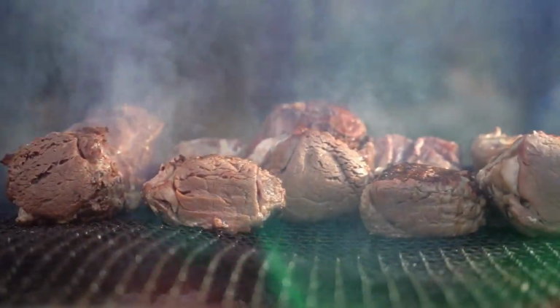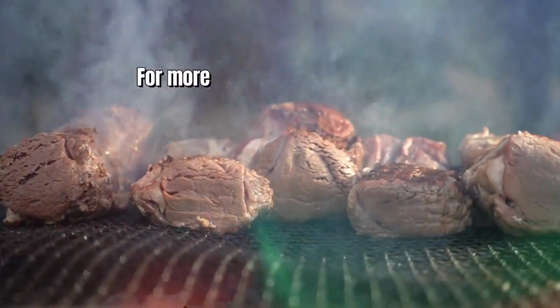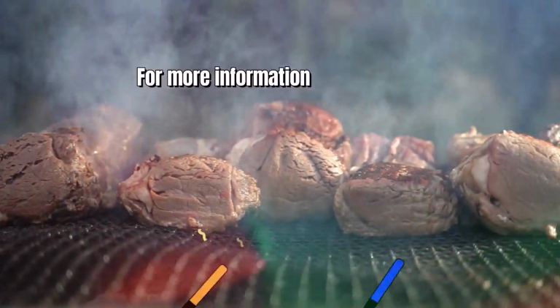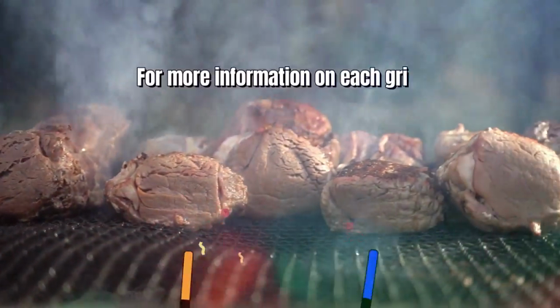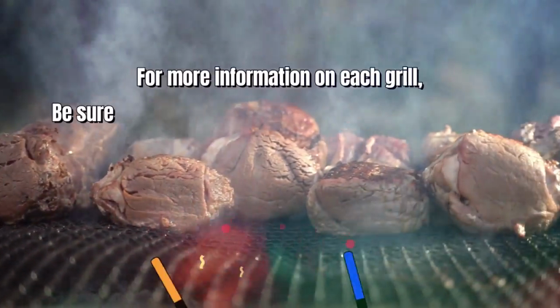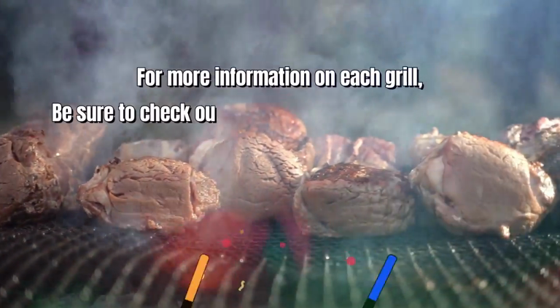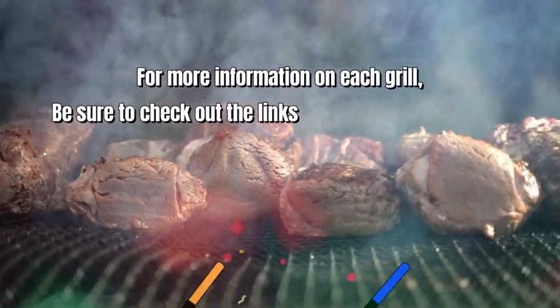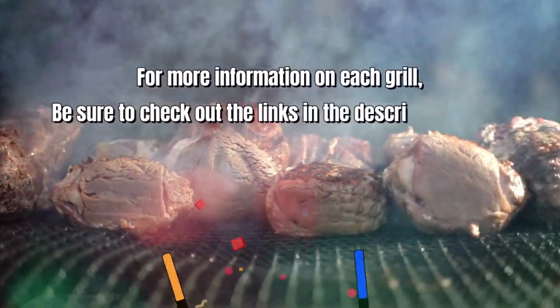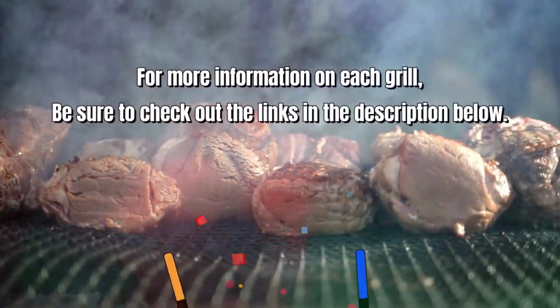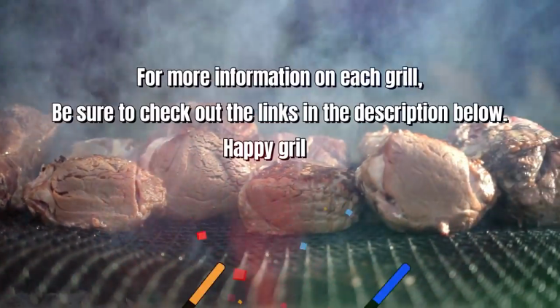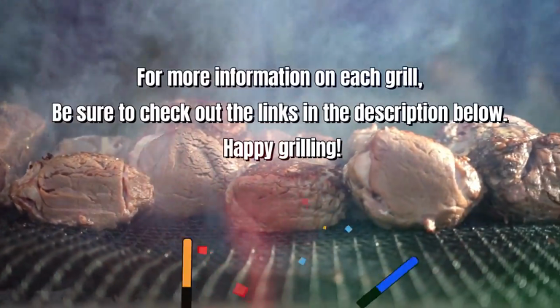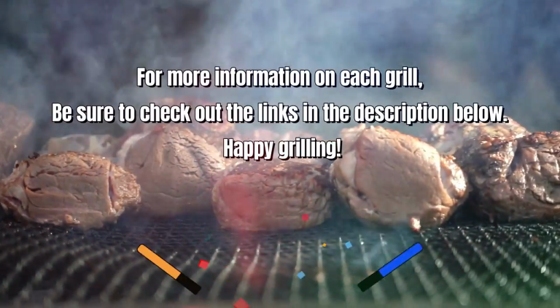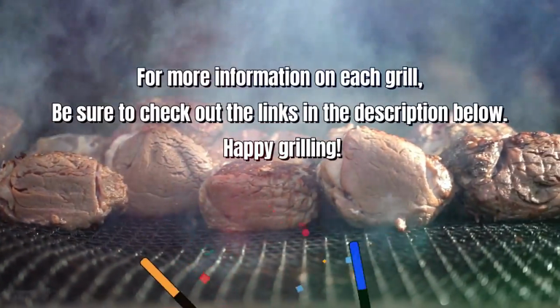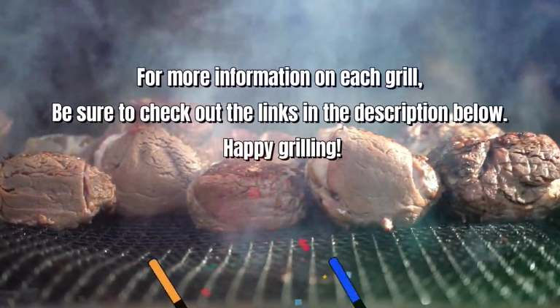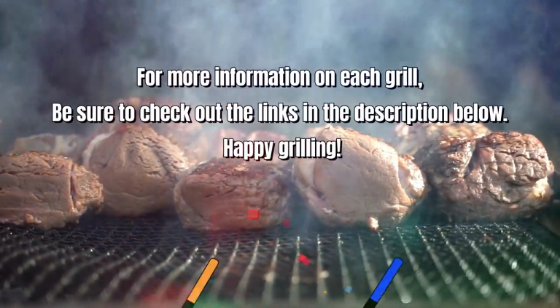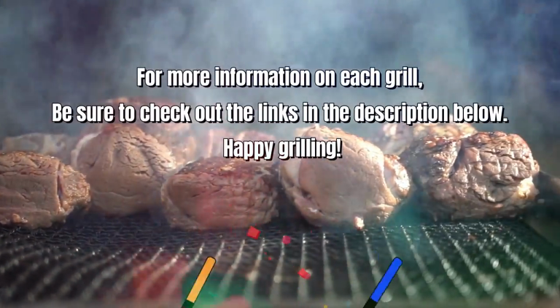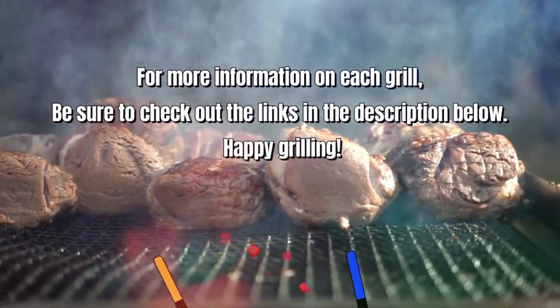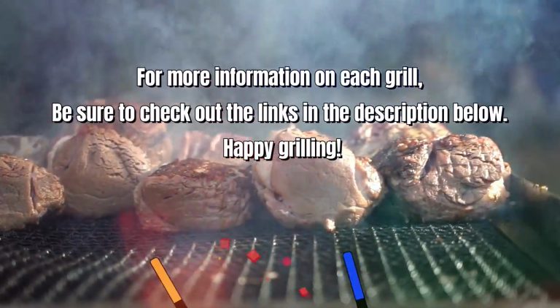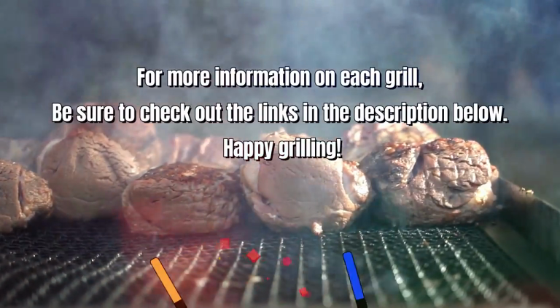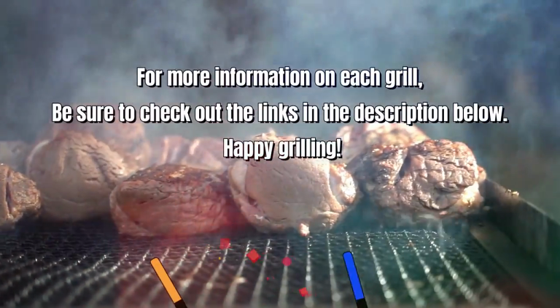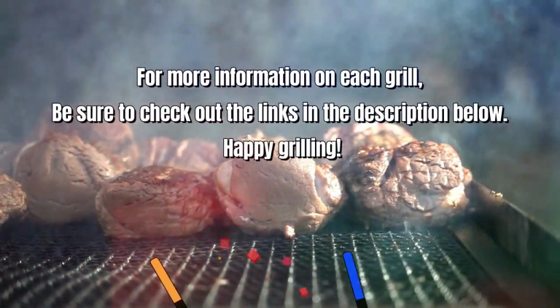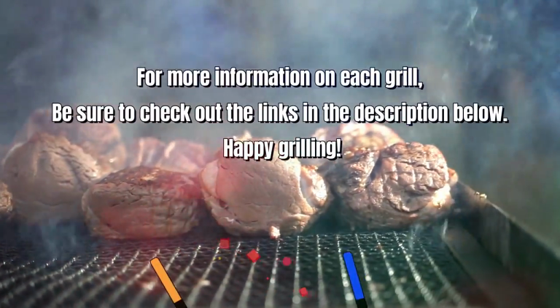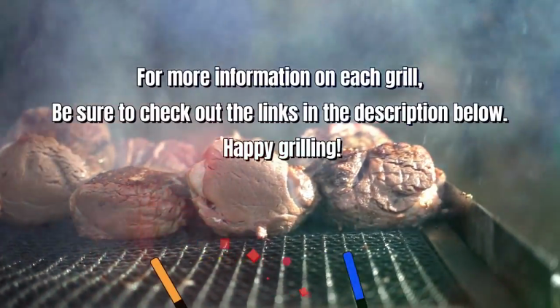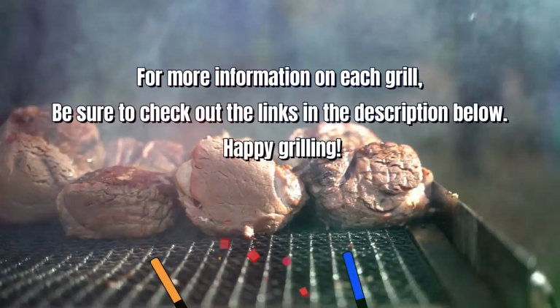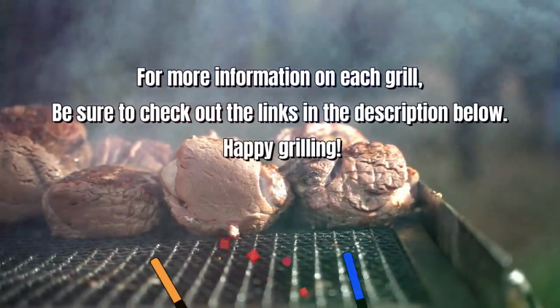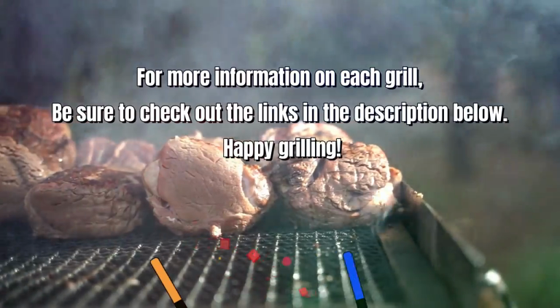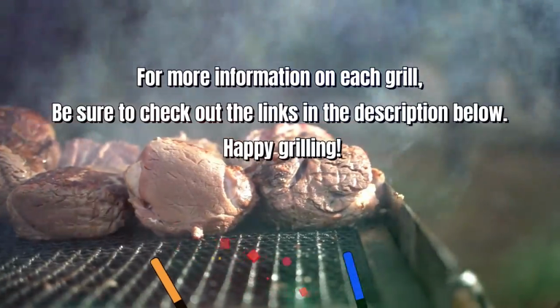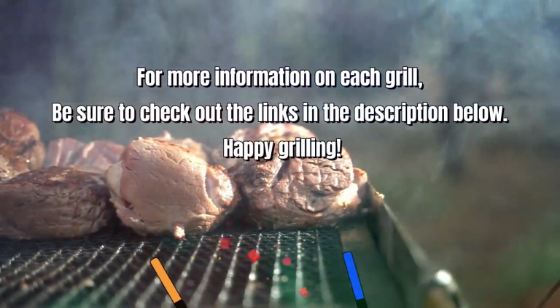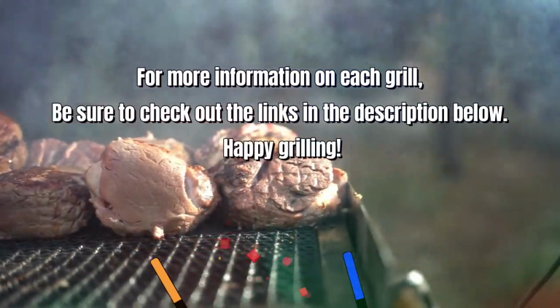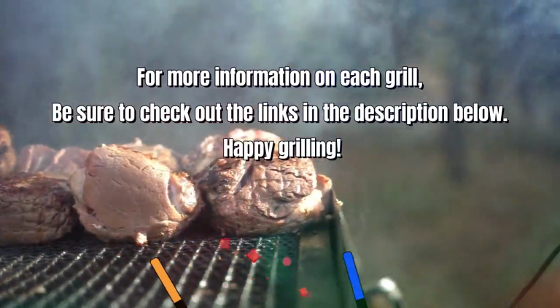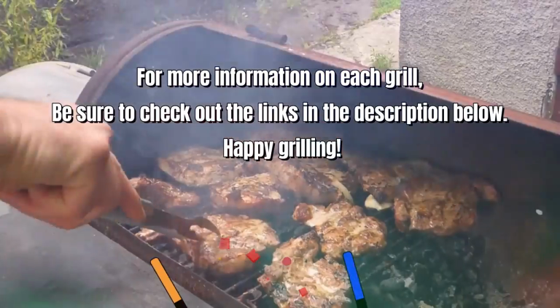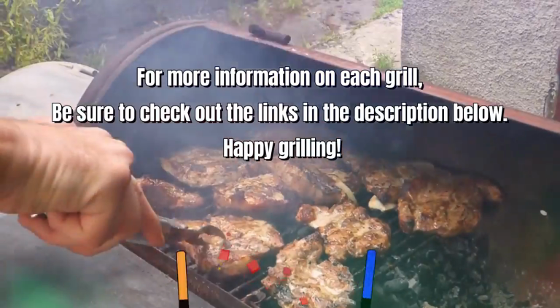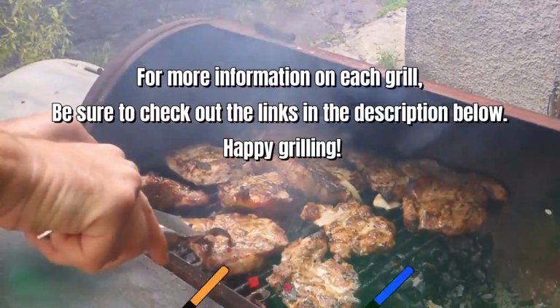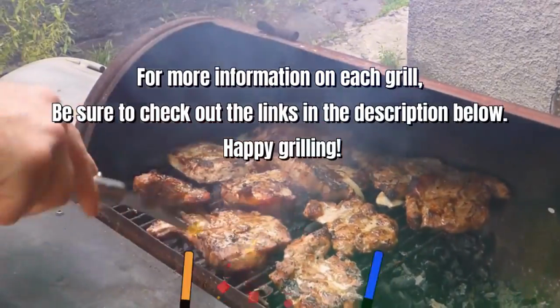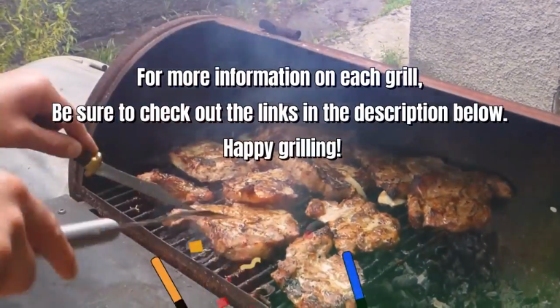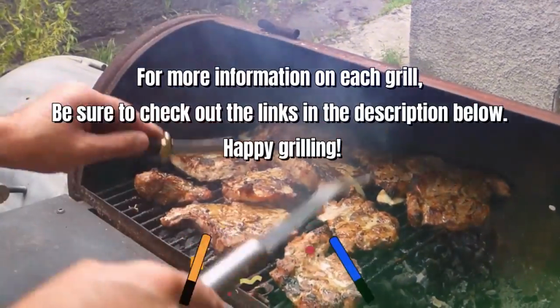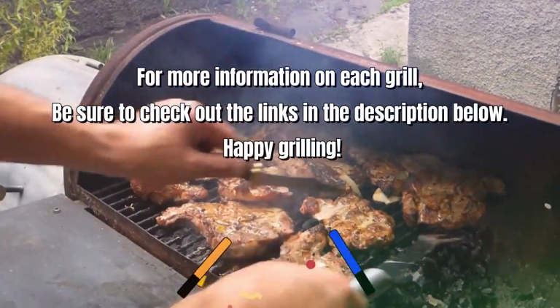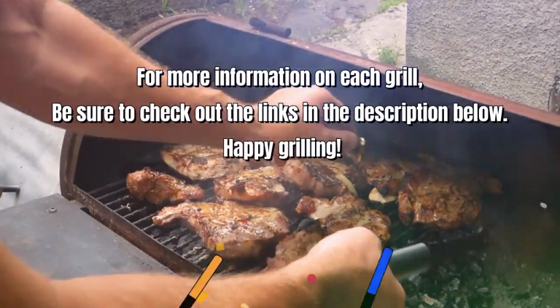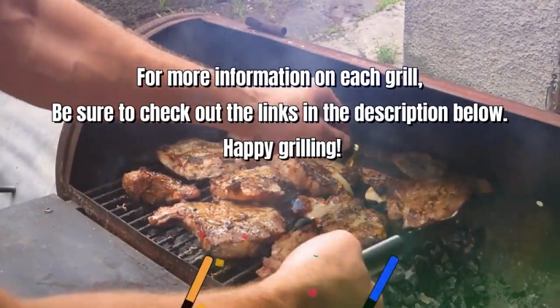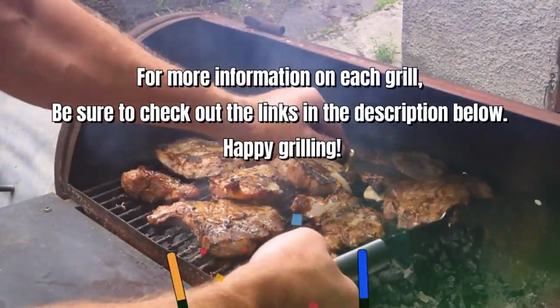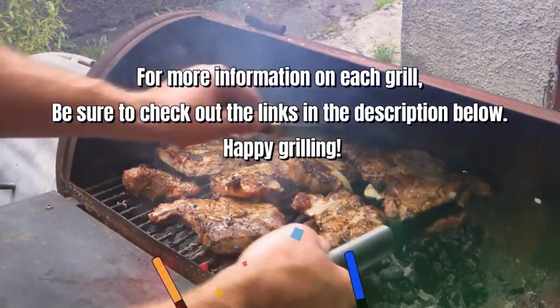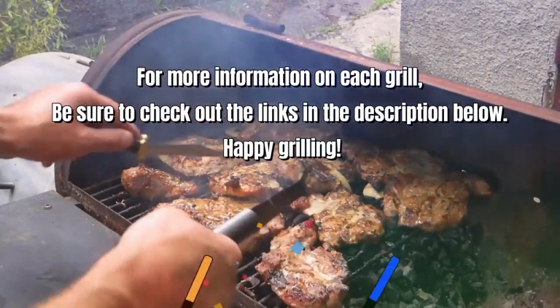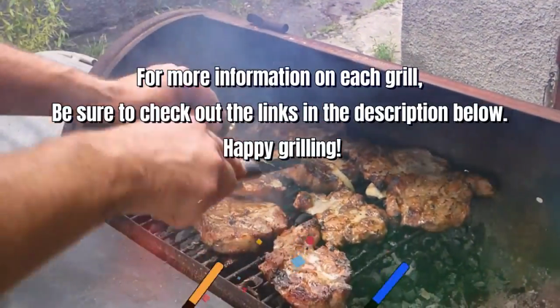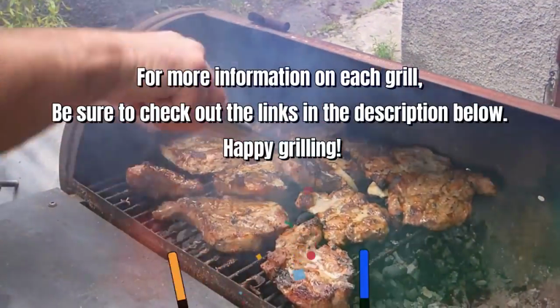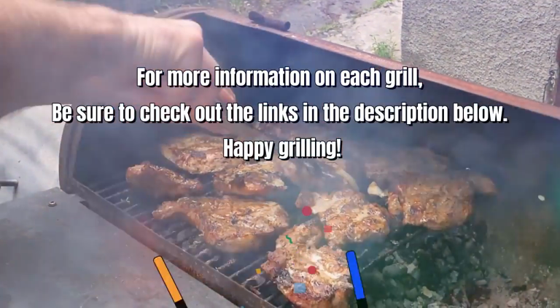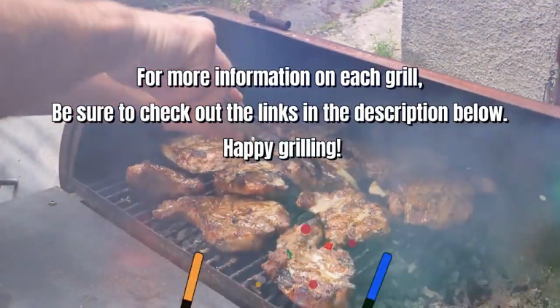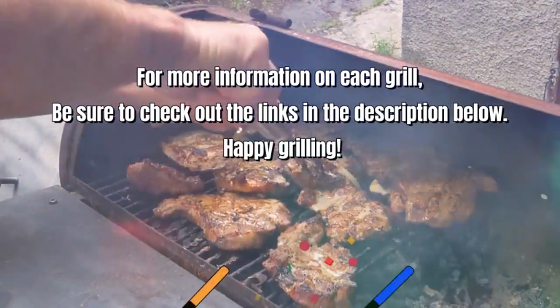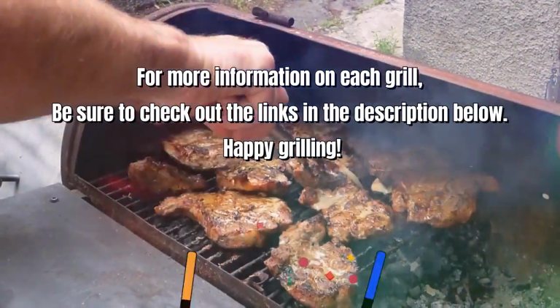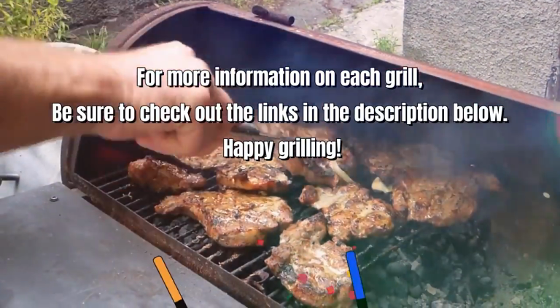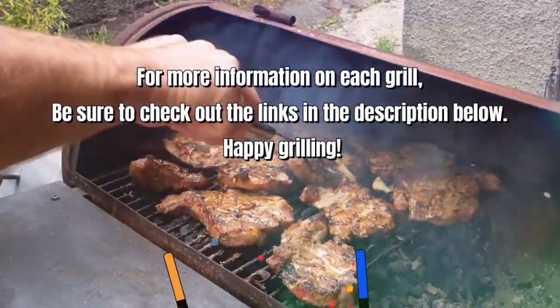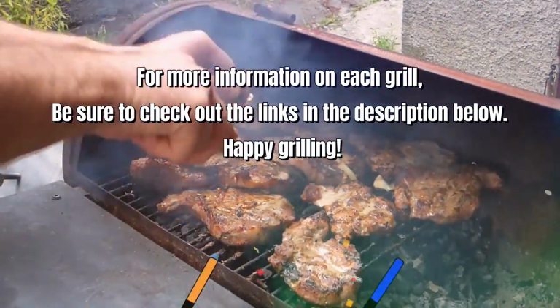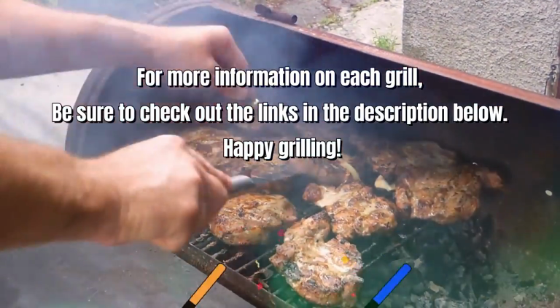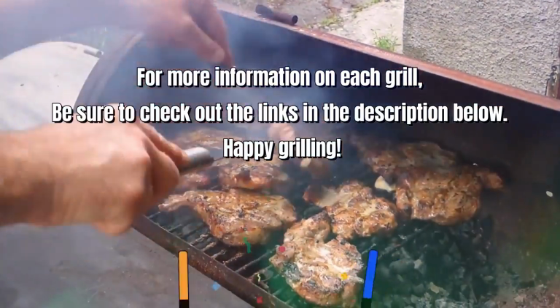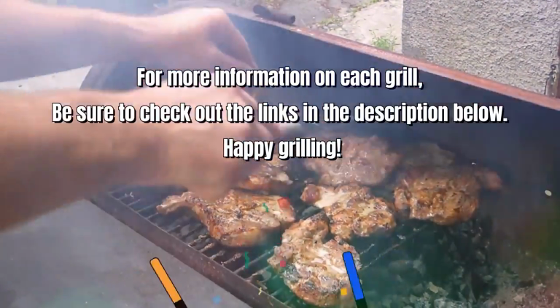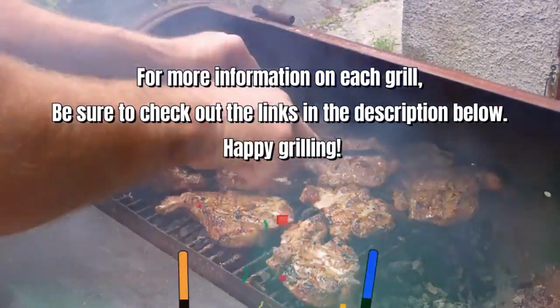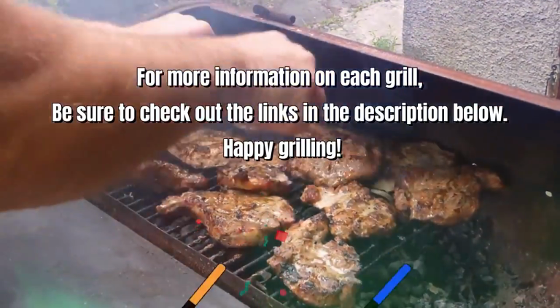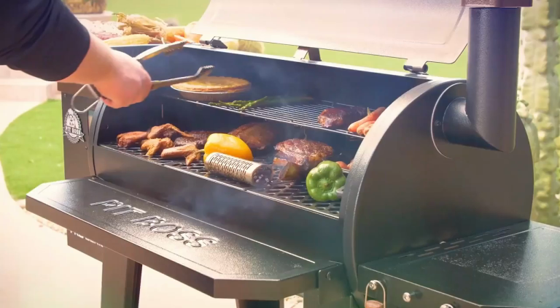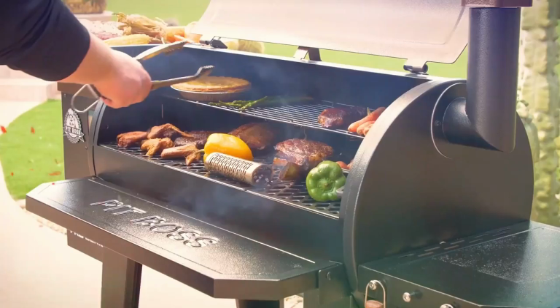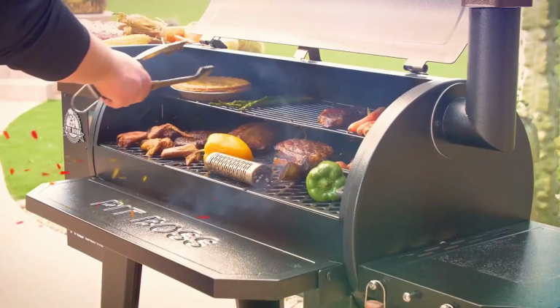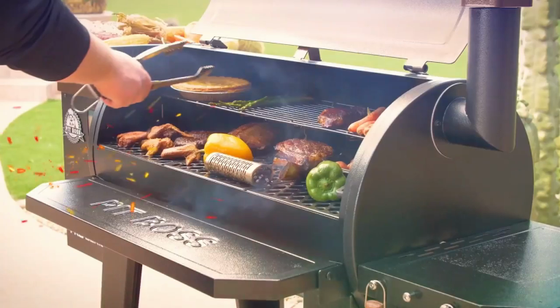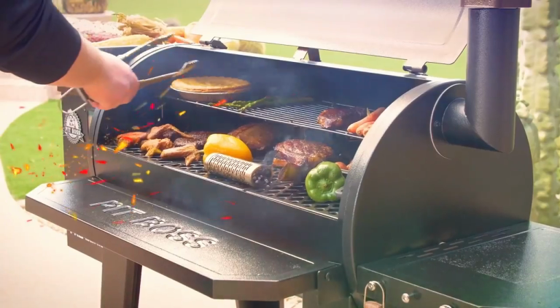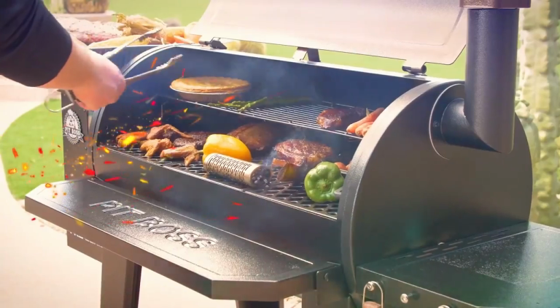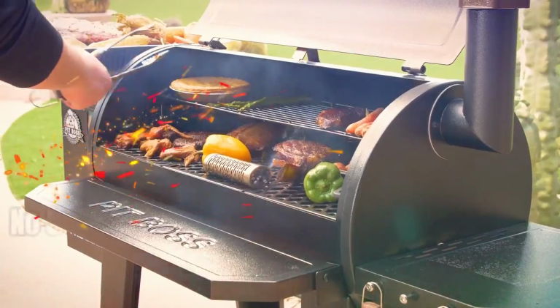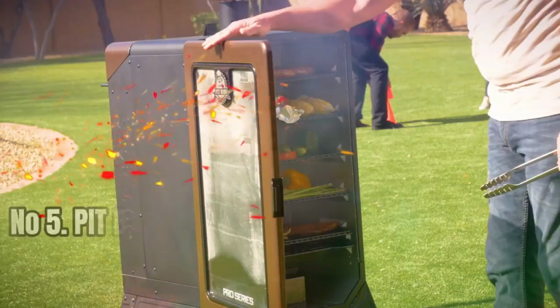For more information on each grill, be sure to check out the links in the description below. Happy grilling! Number 5.